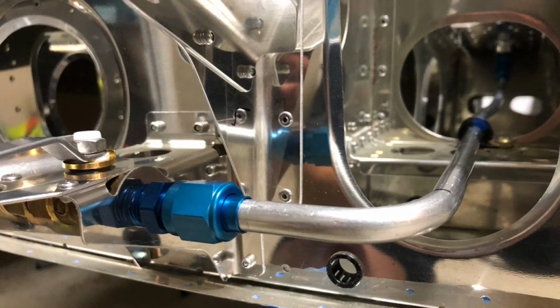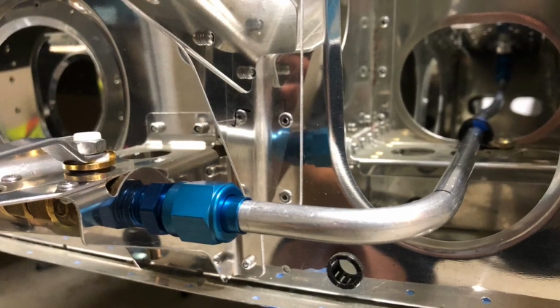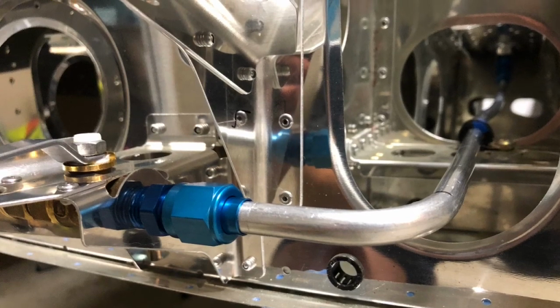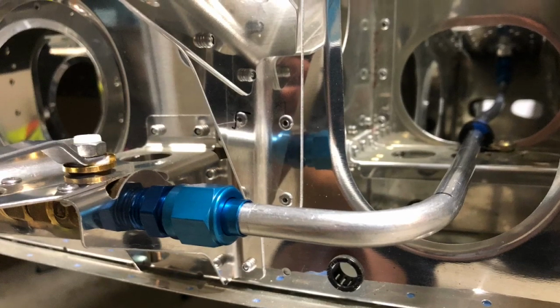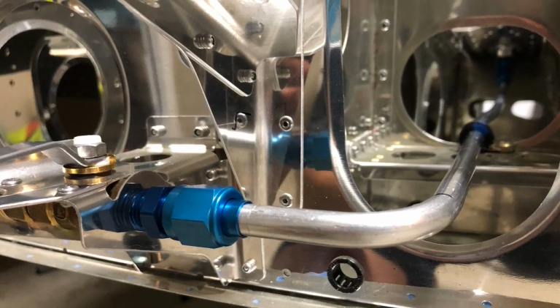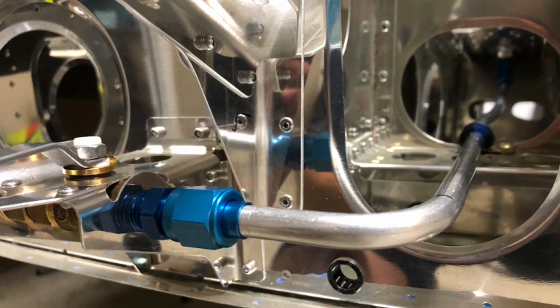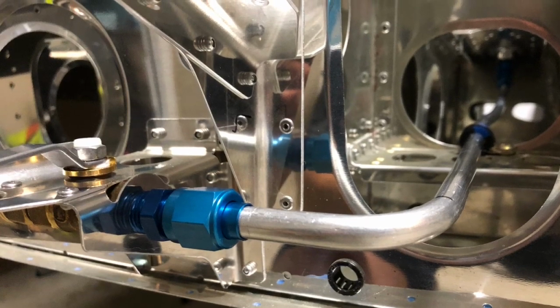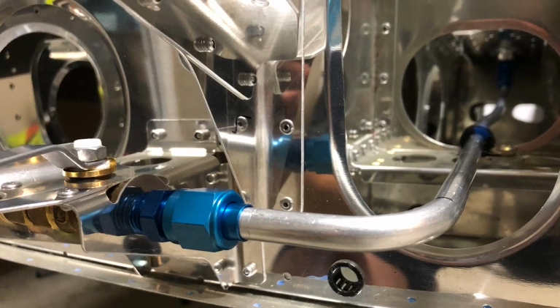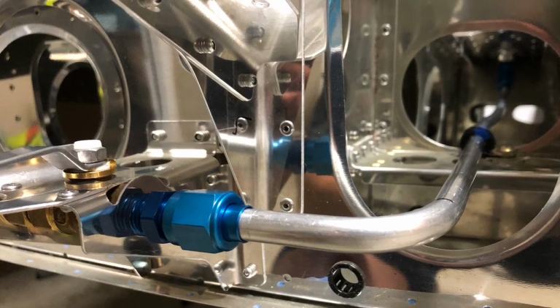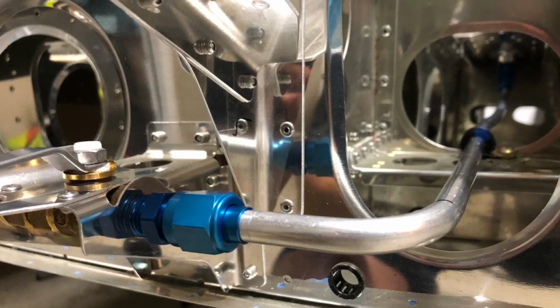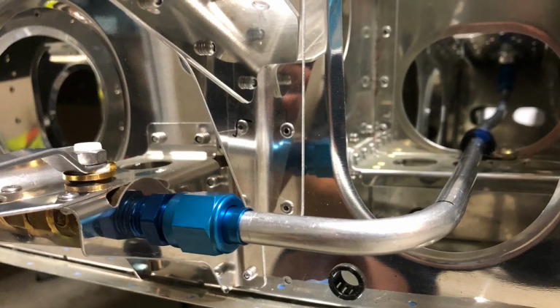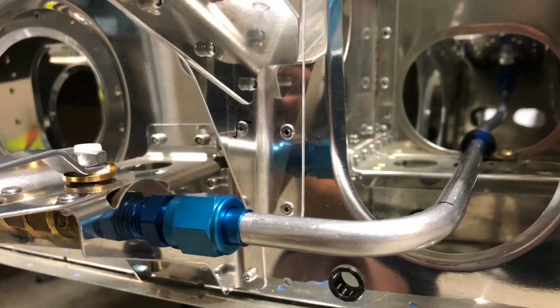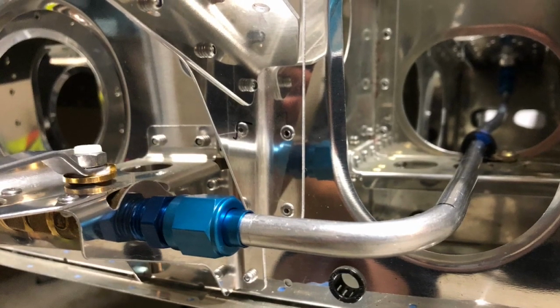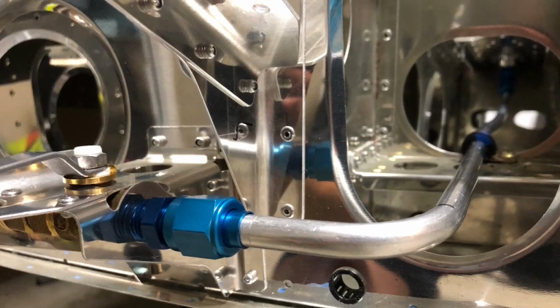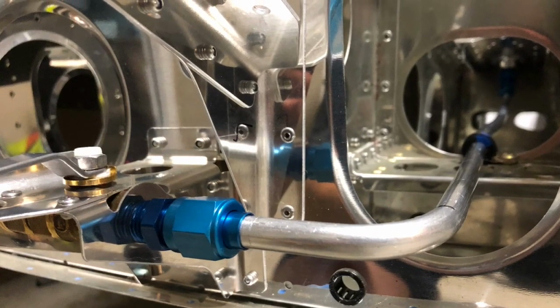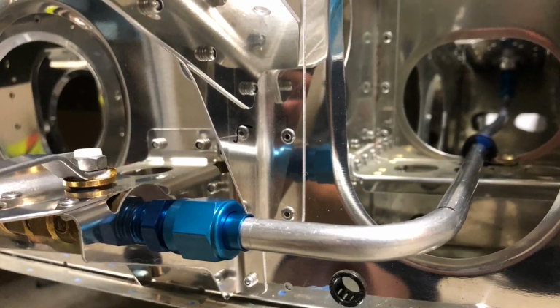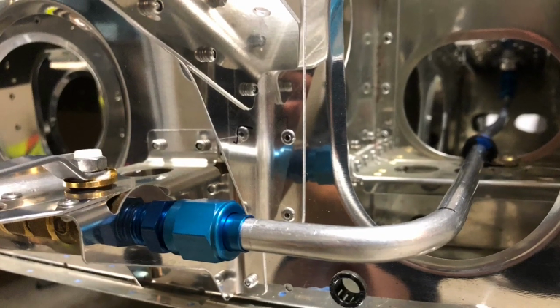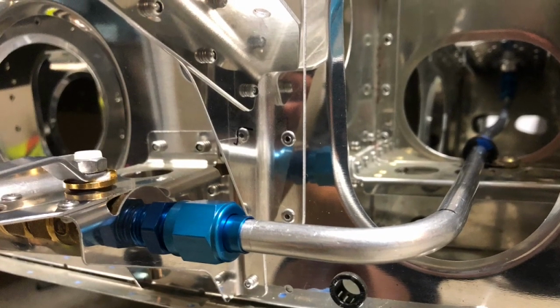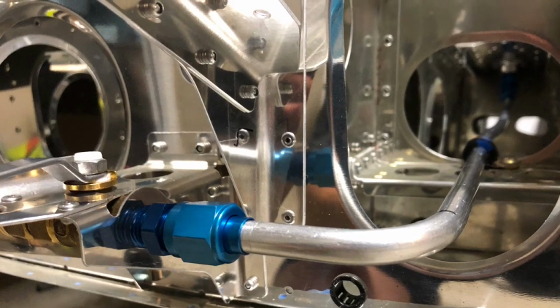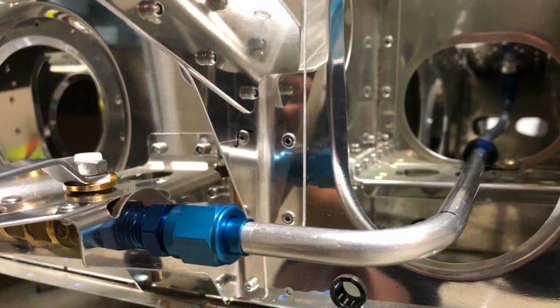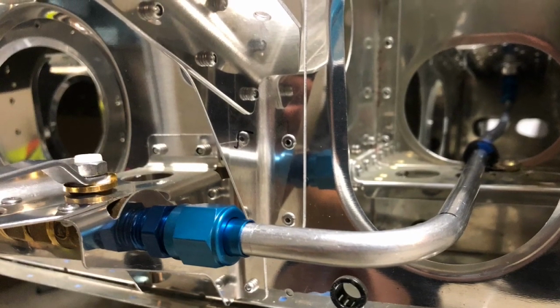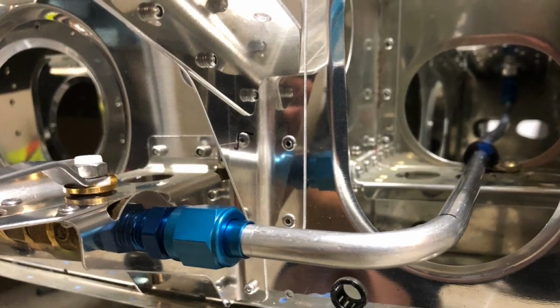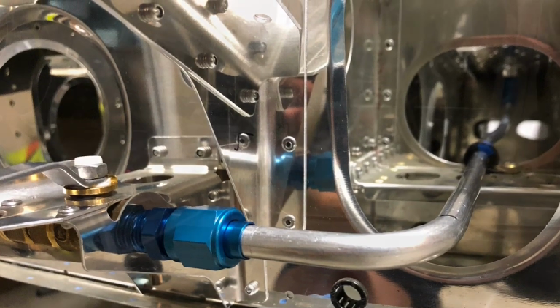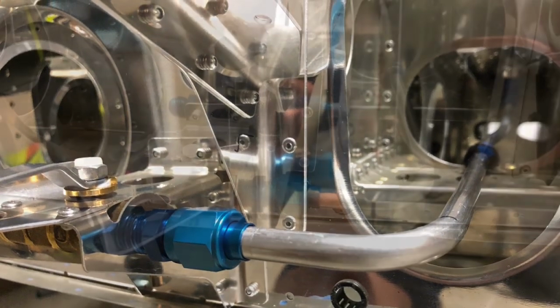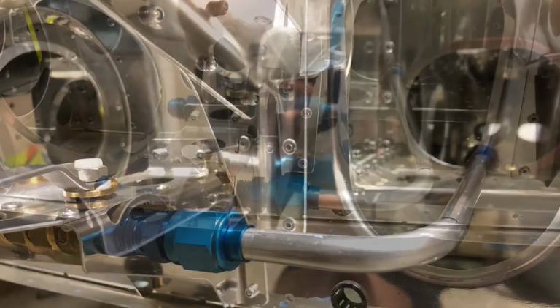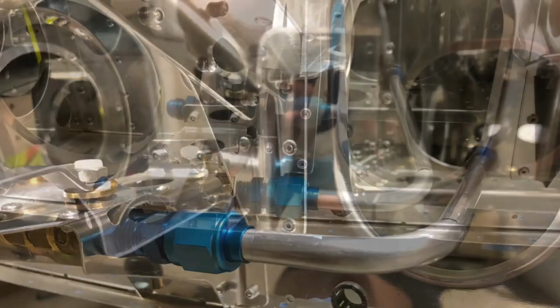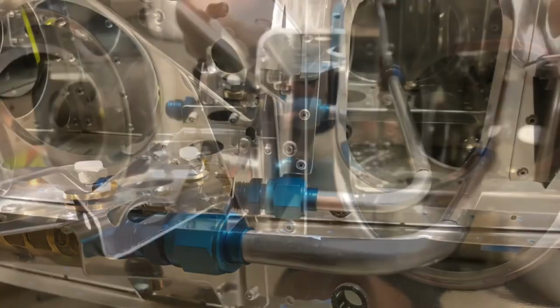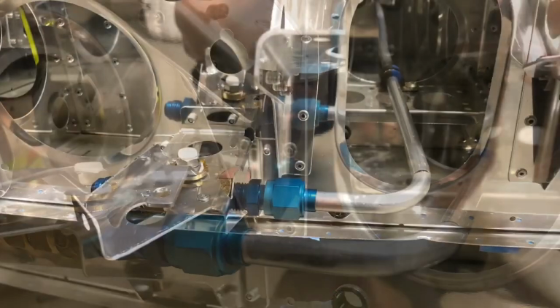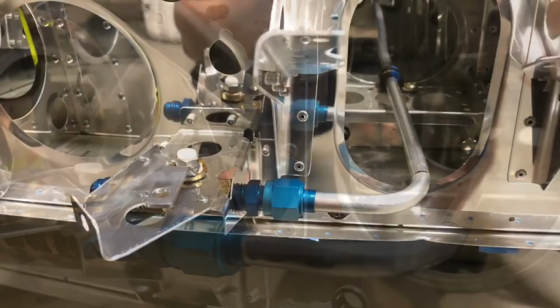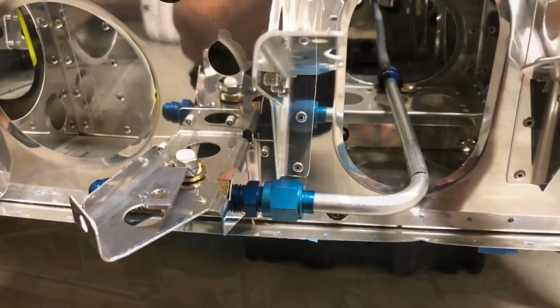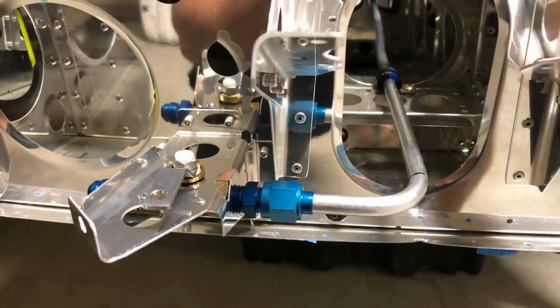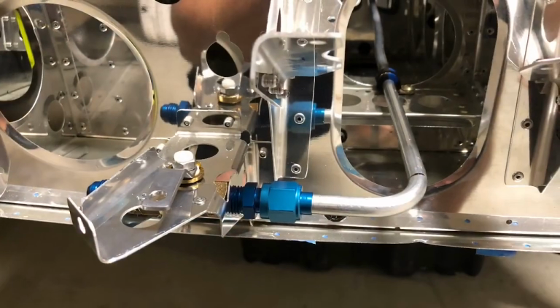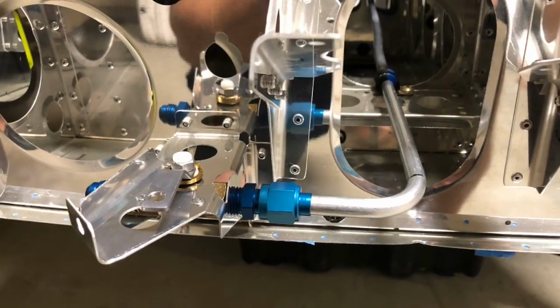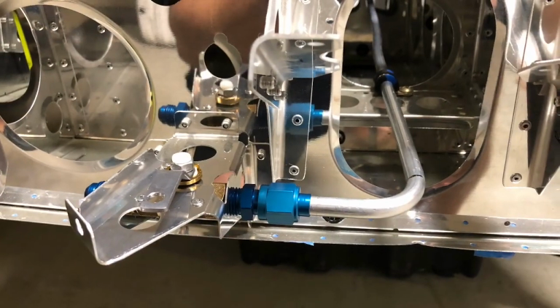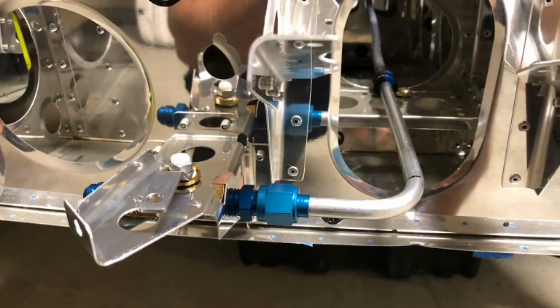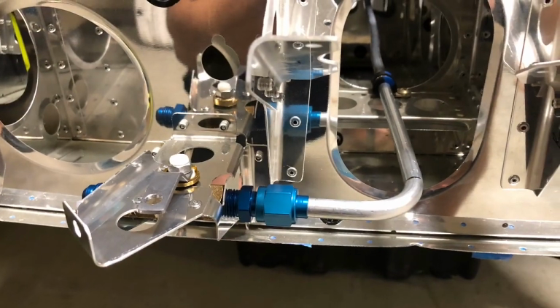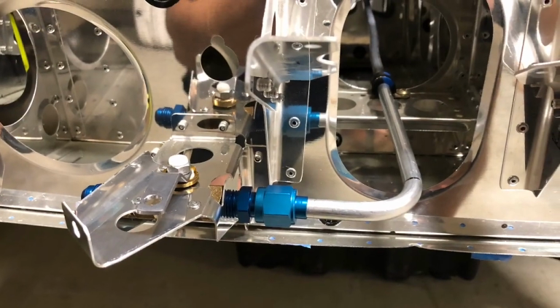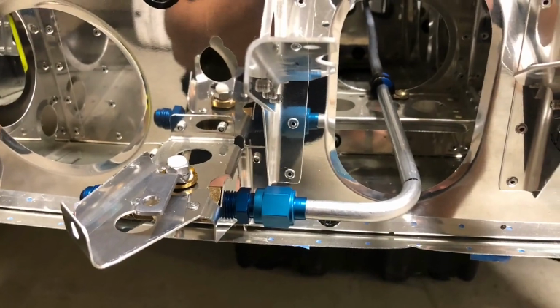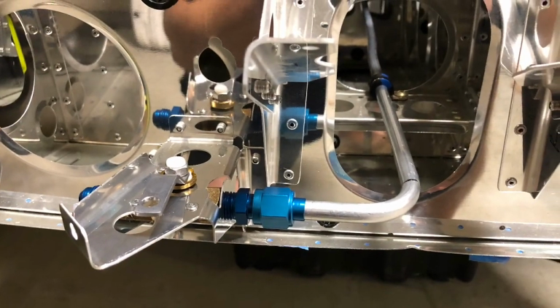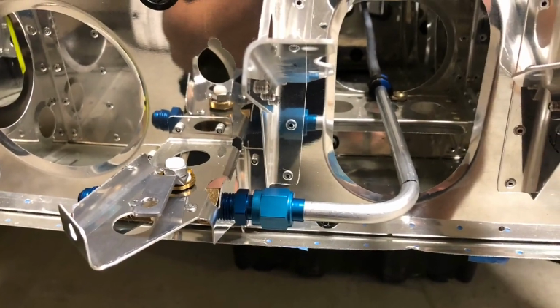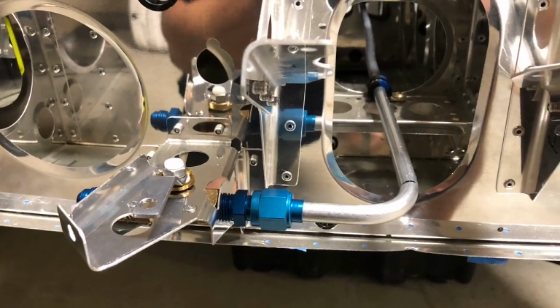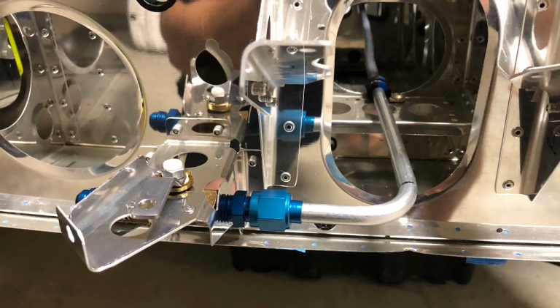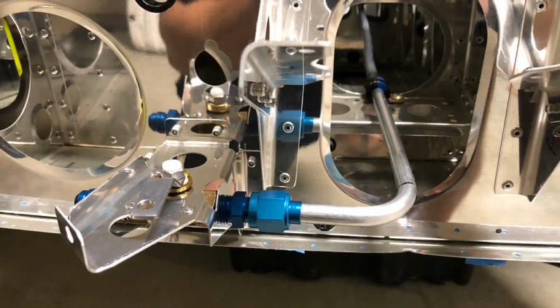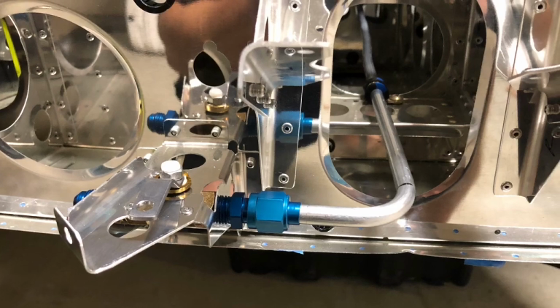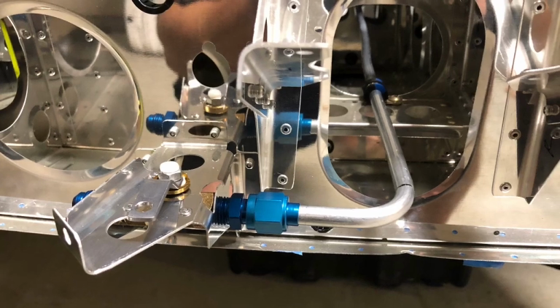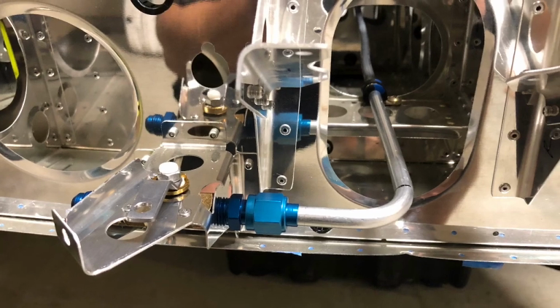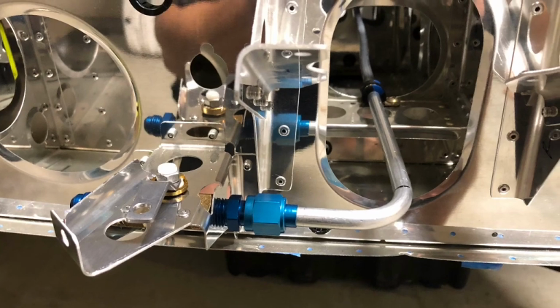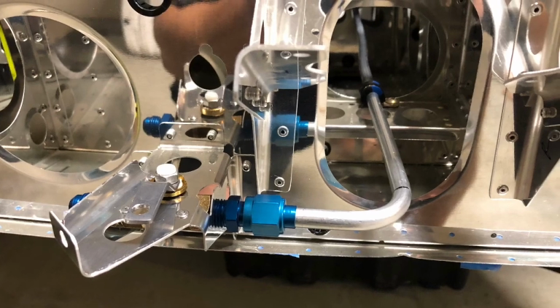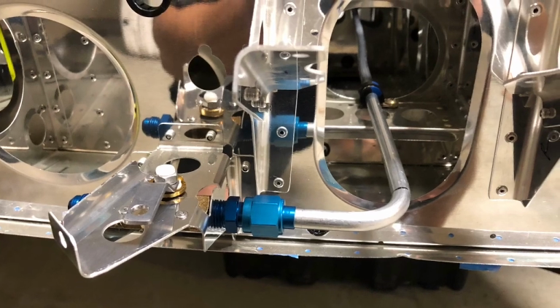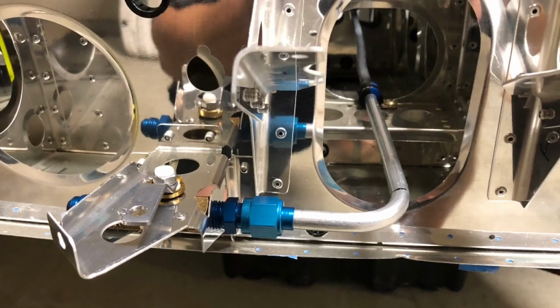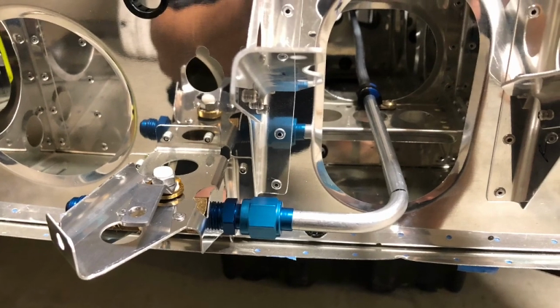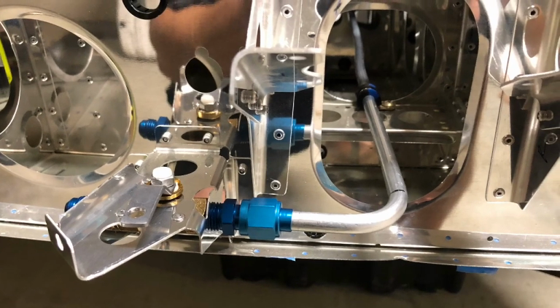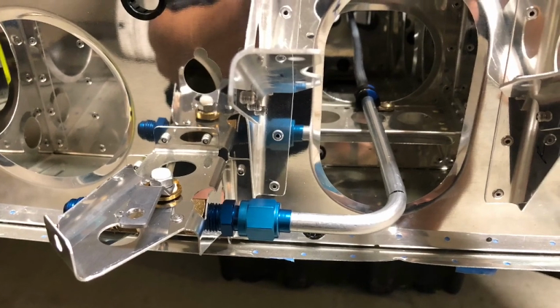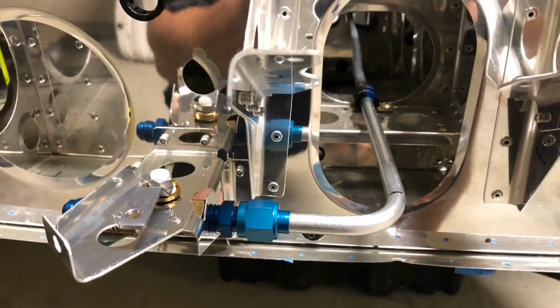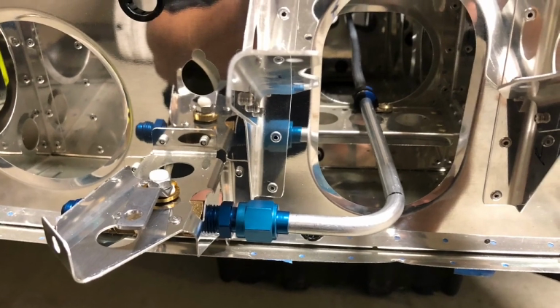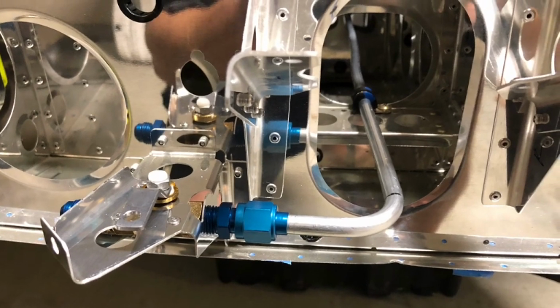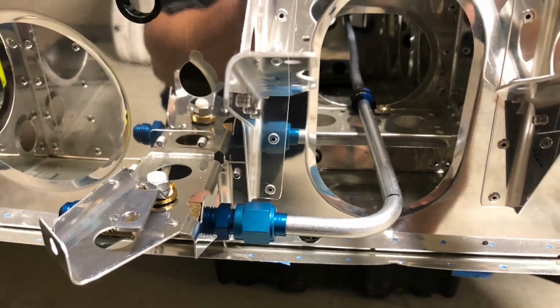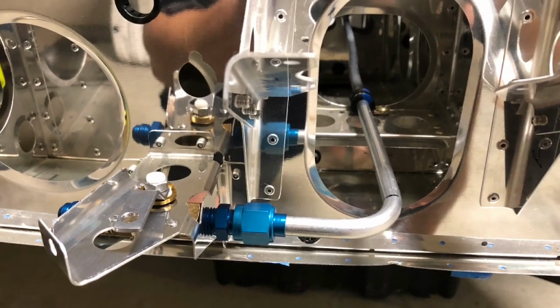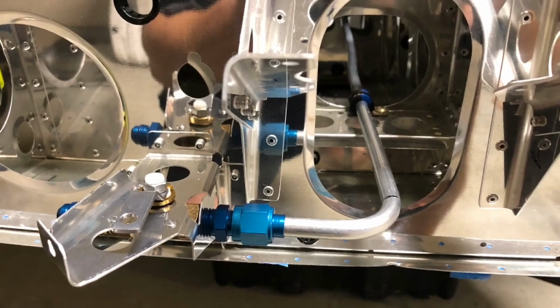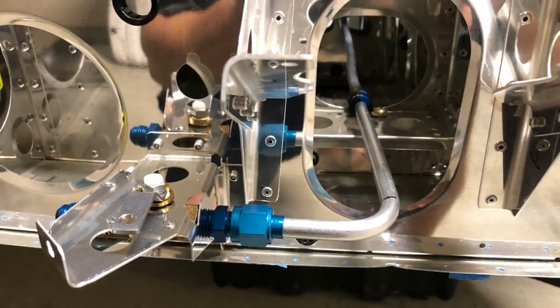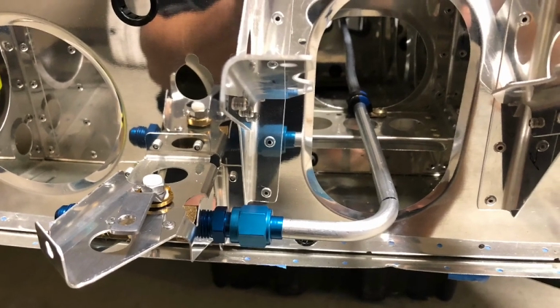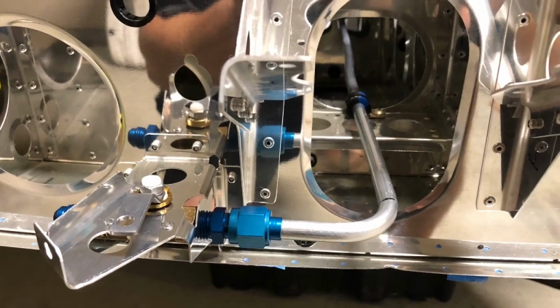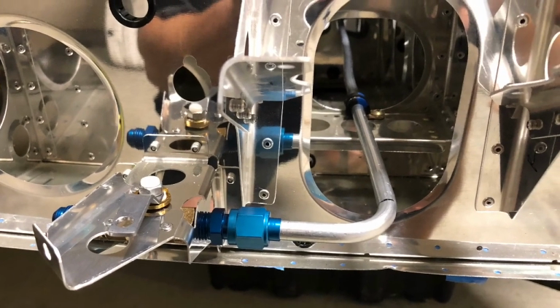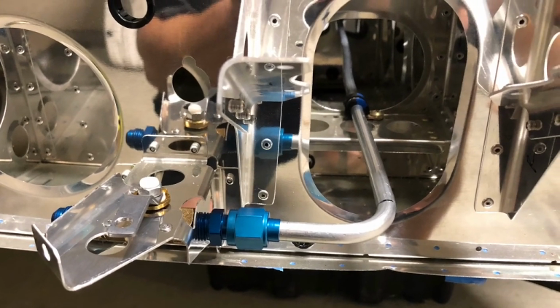Sorry this has been a little bit of a longer video than normal, but here are some pictures of that rear fuel line that I had to redo. I only got it installed — turned out pretty good.